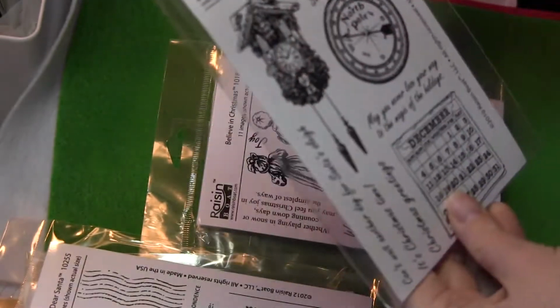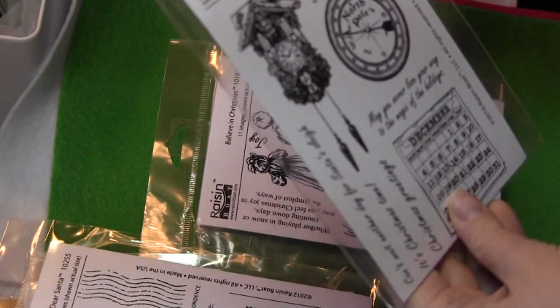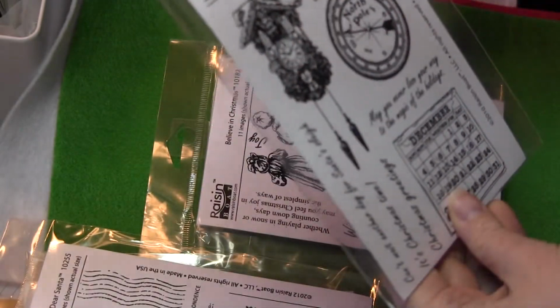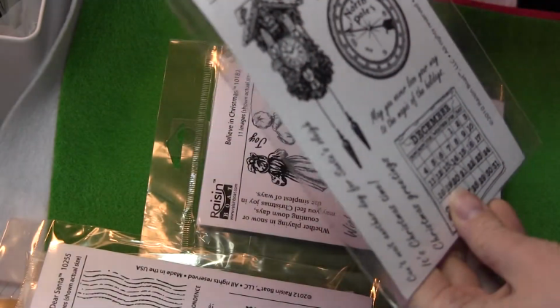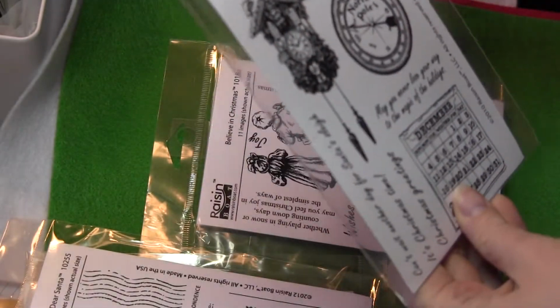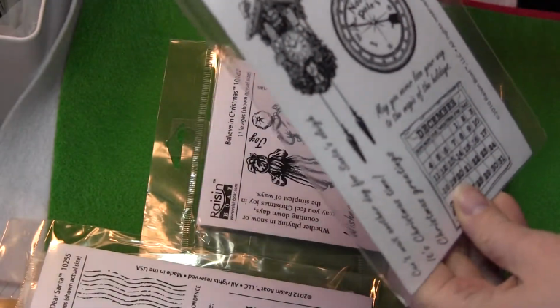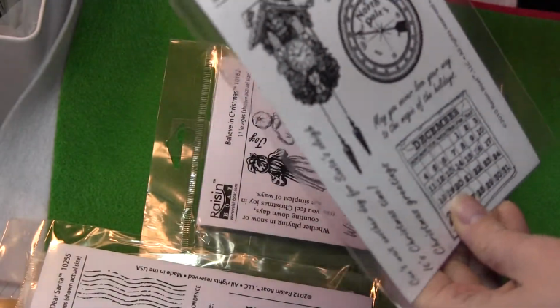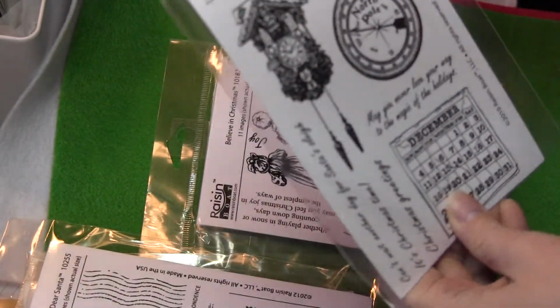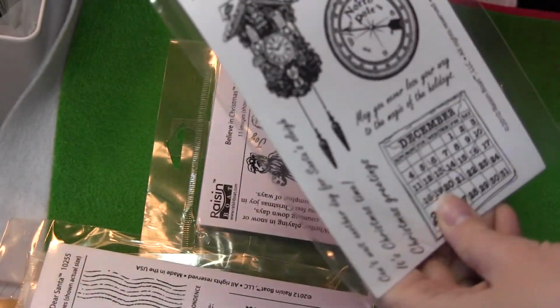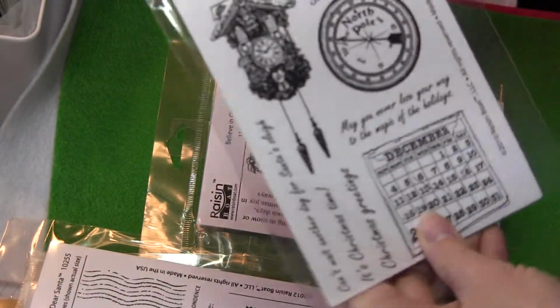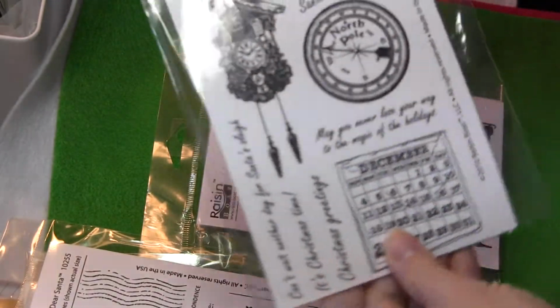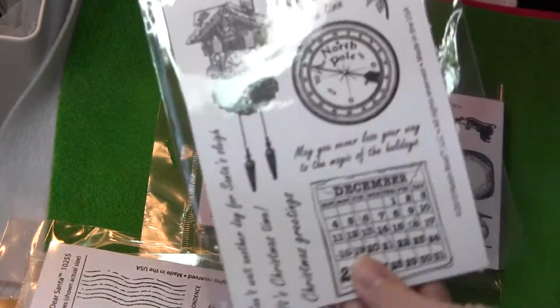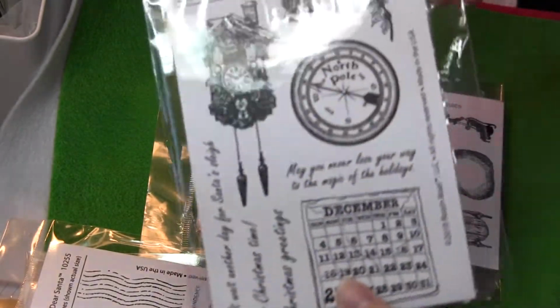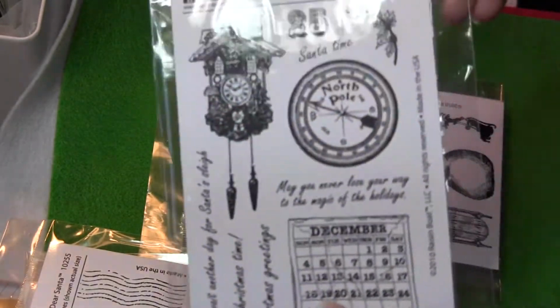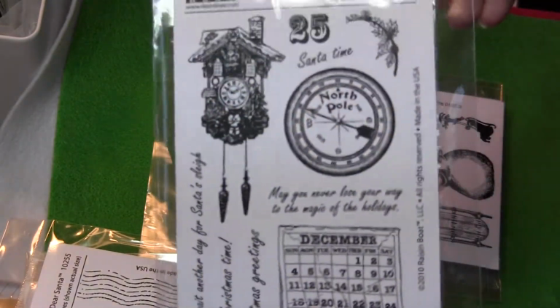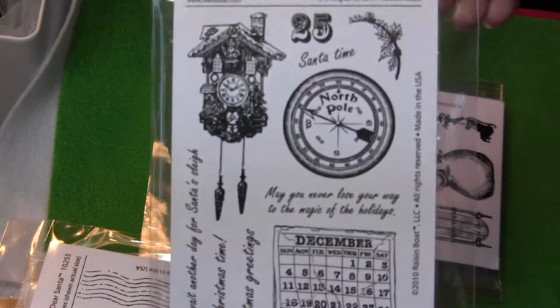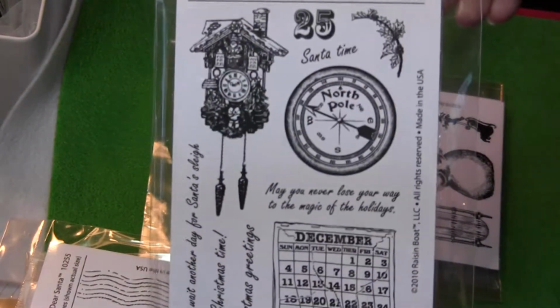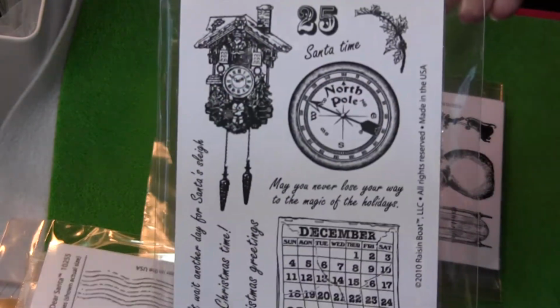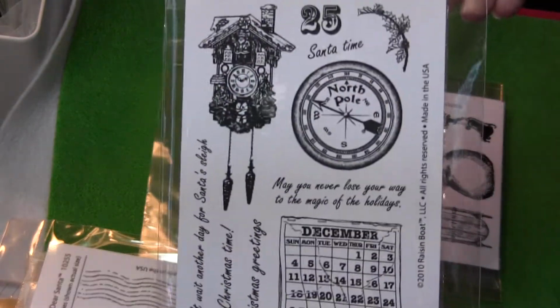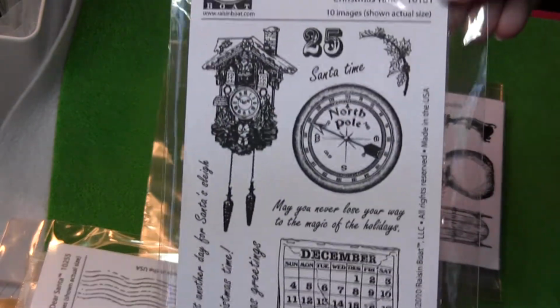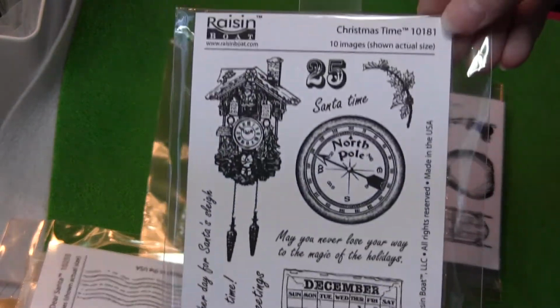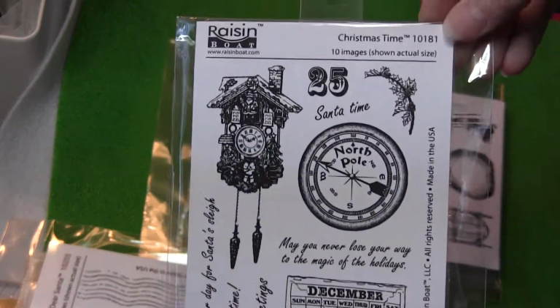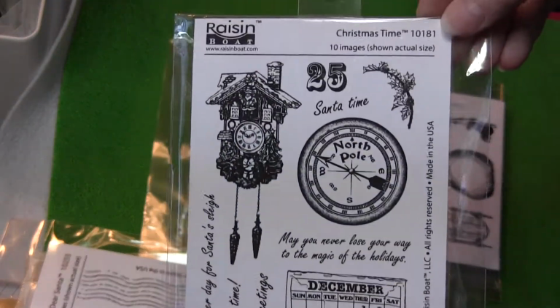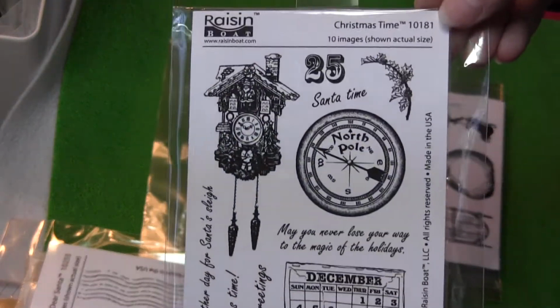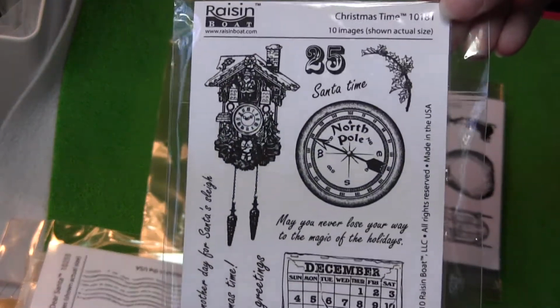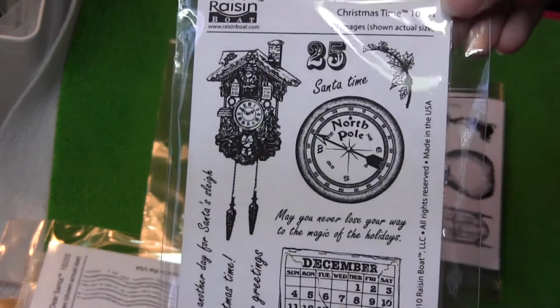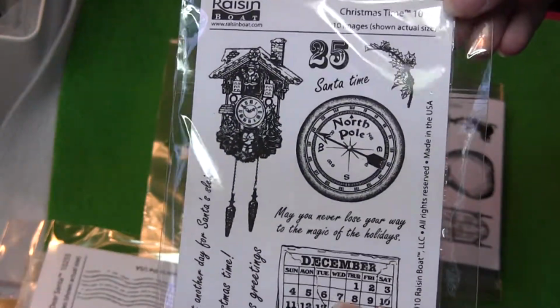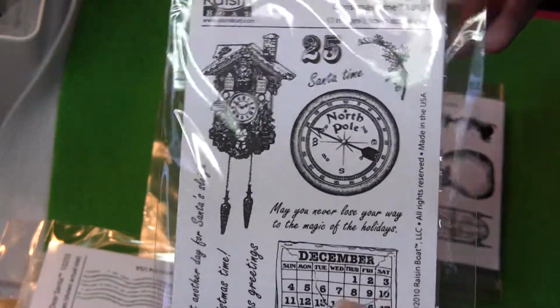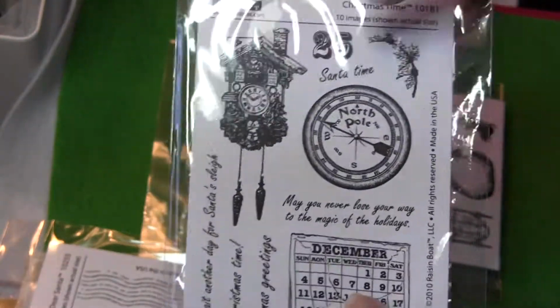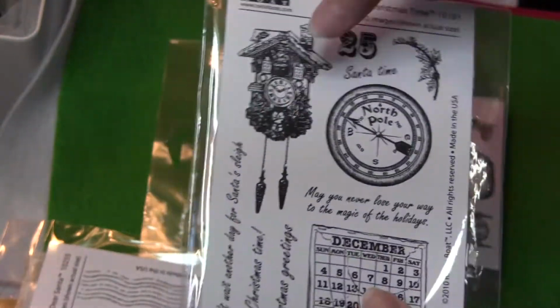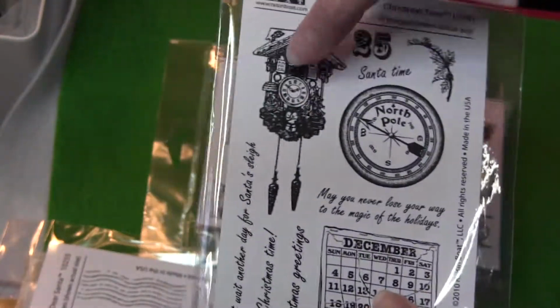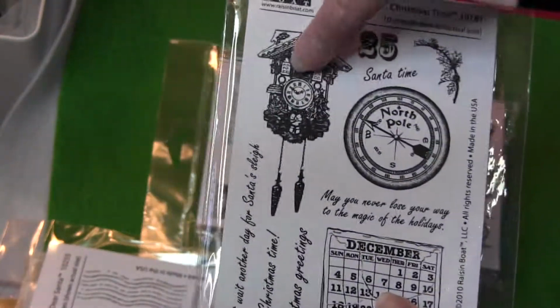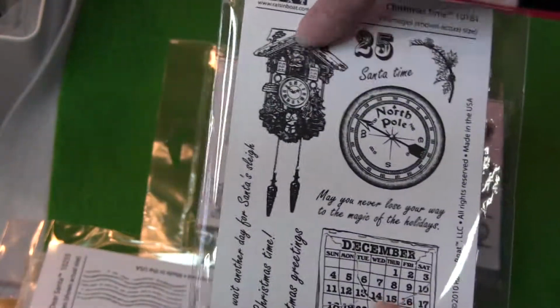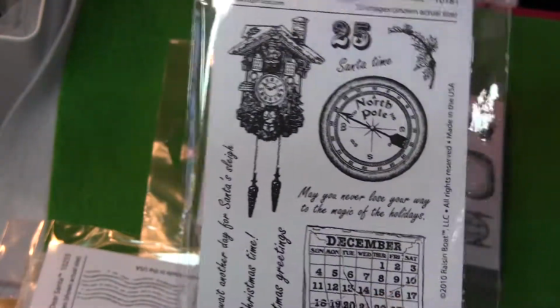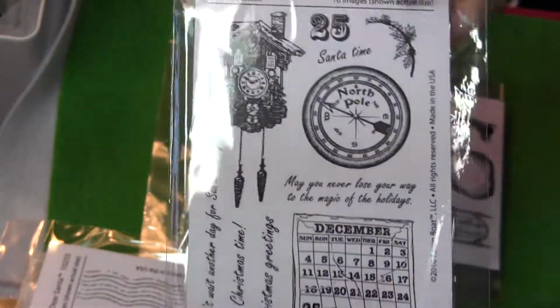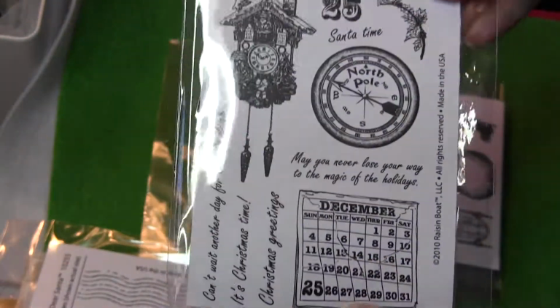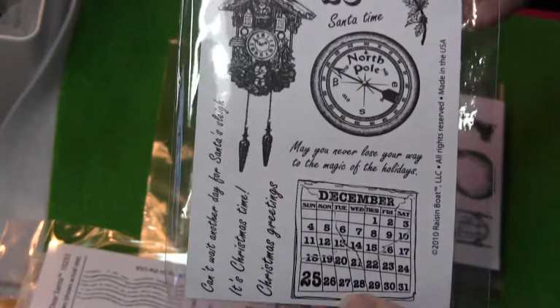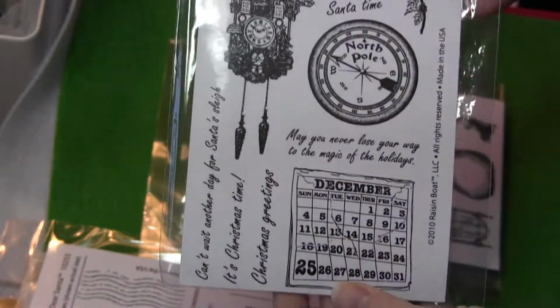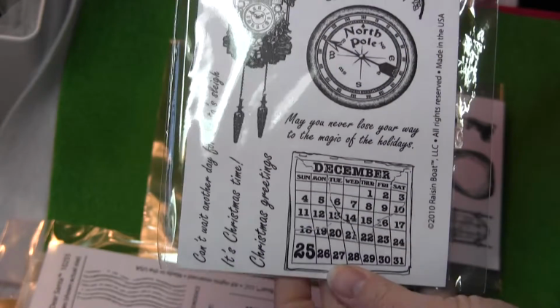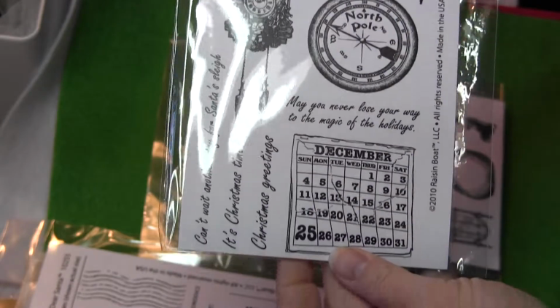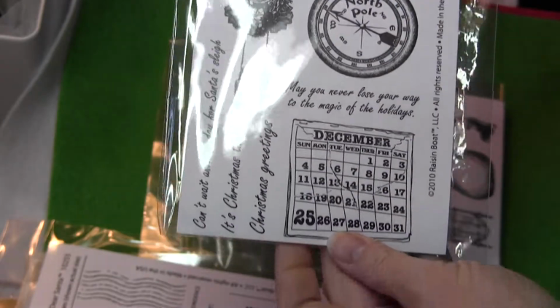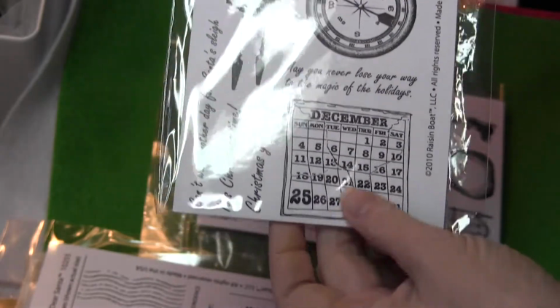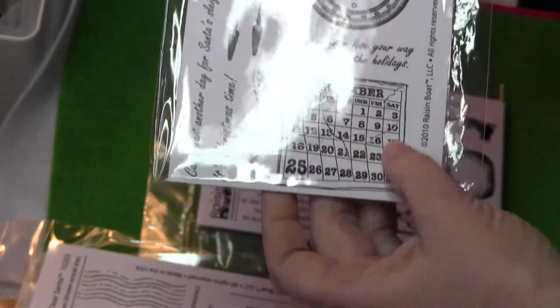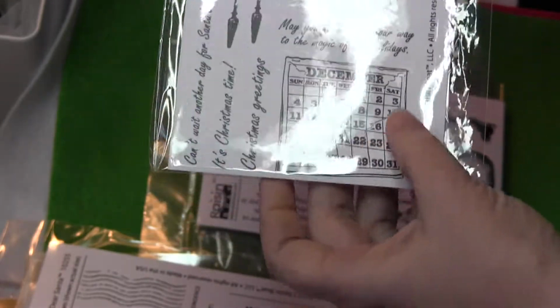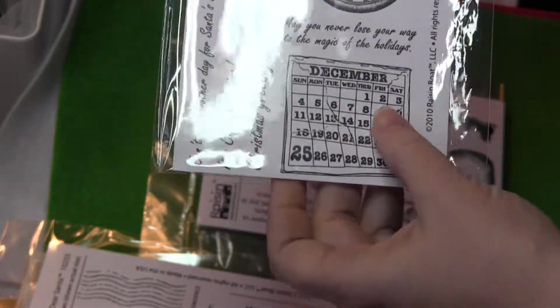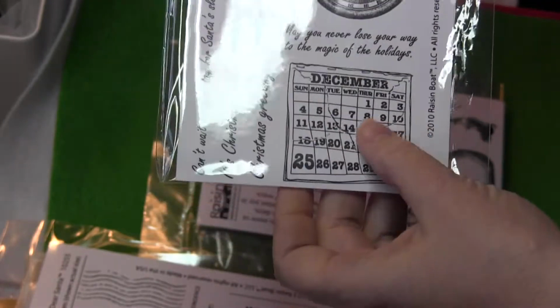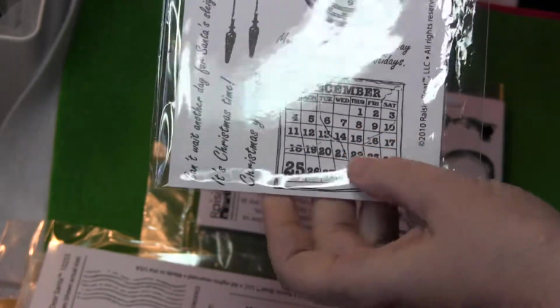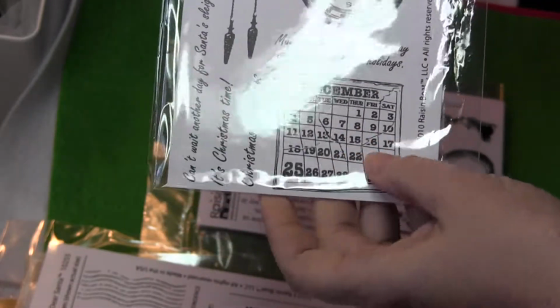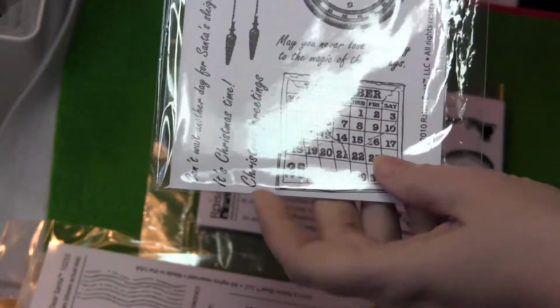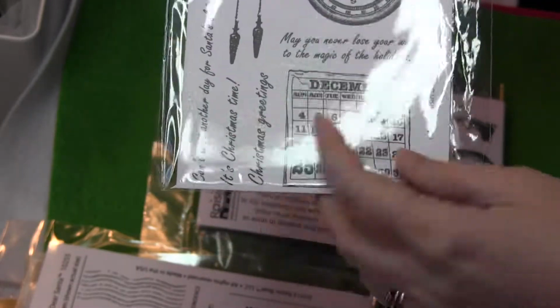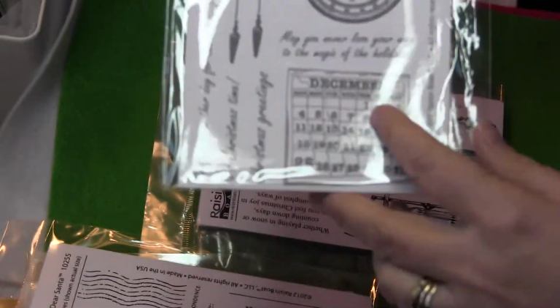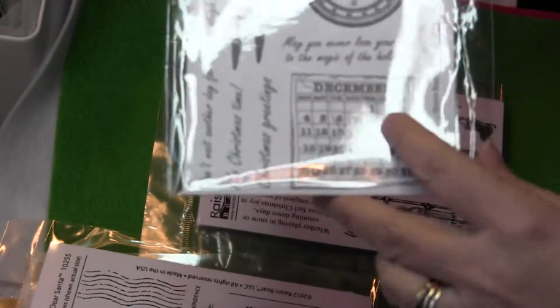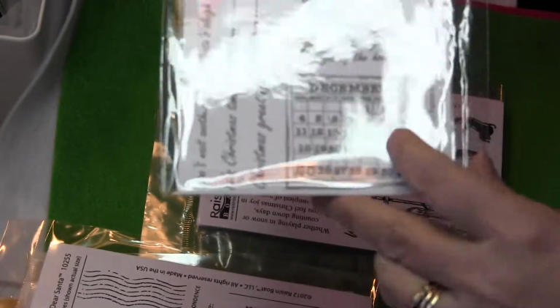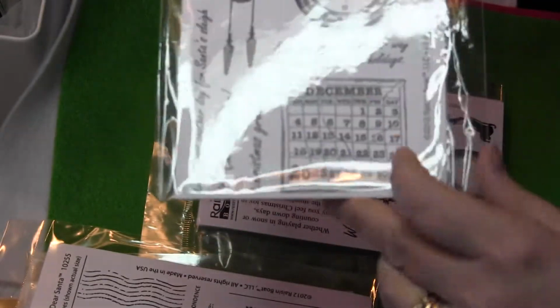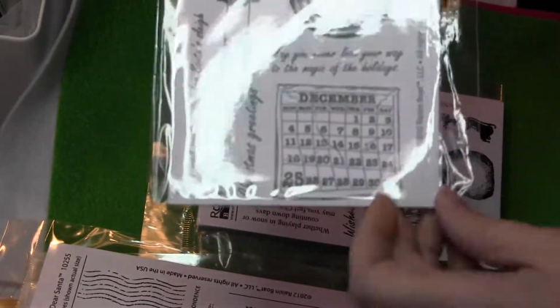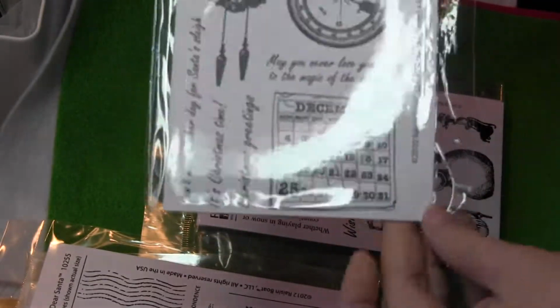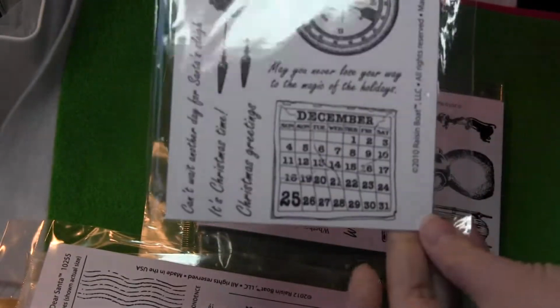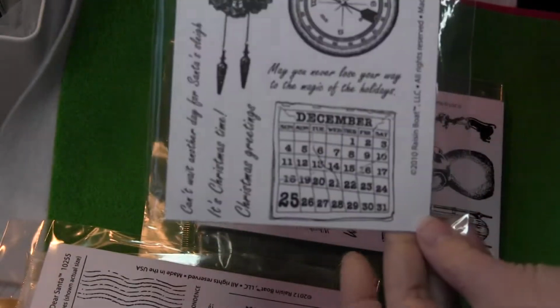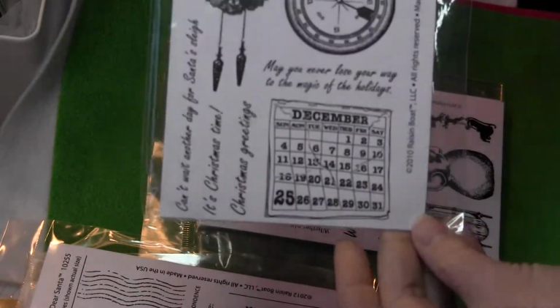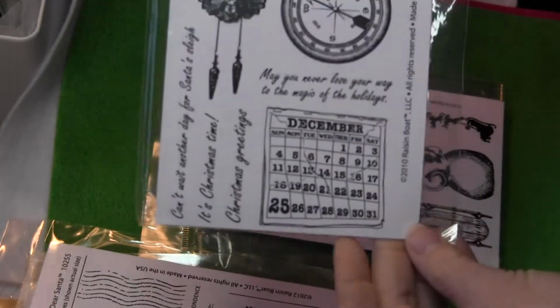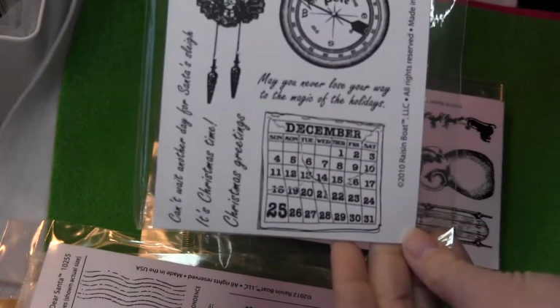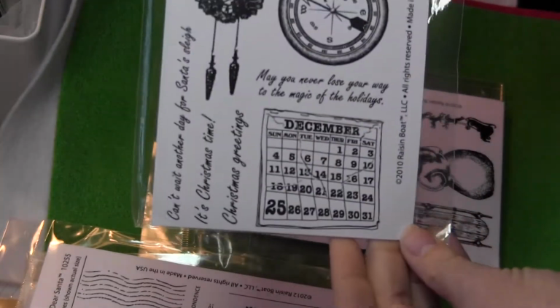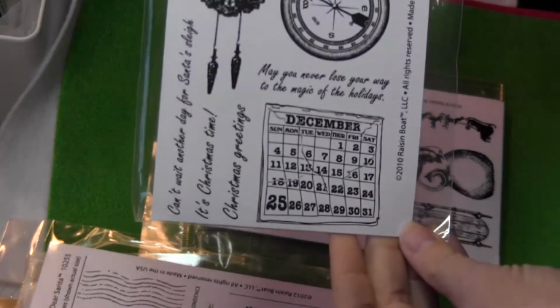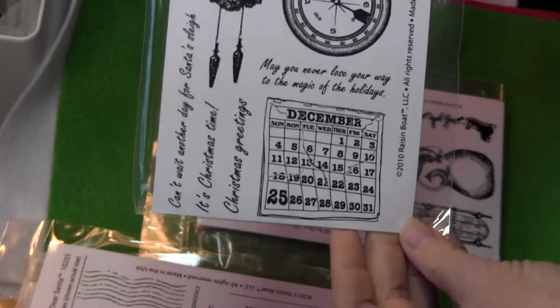Christmas Time. I liked this clock and this calendar.